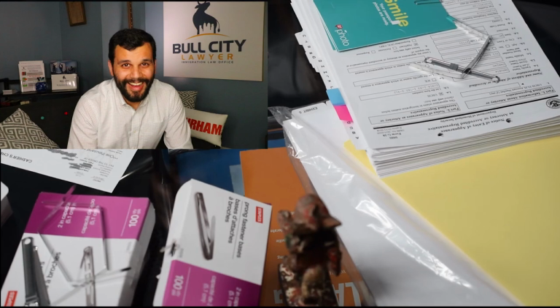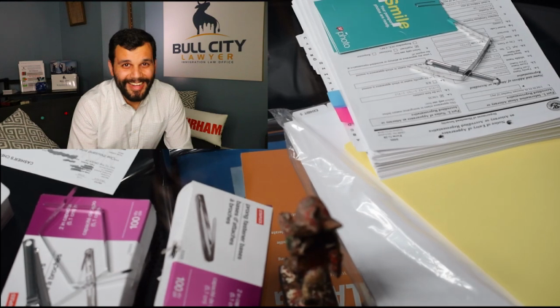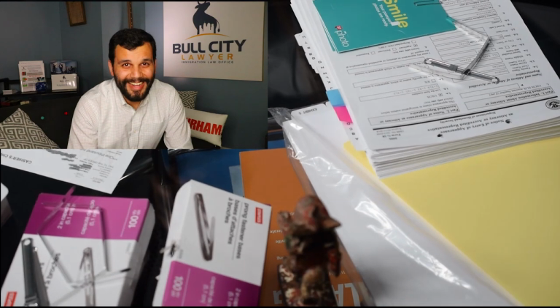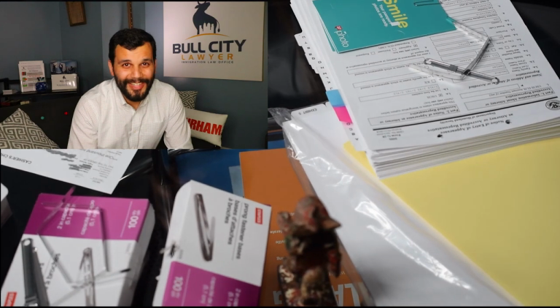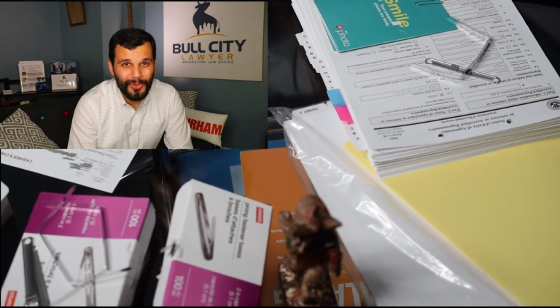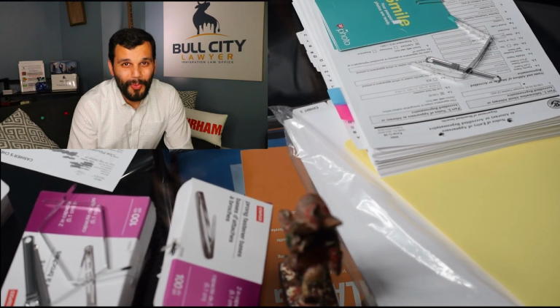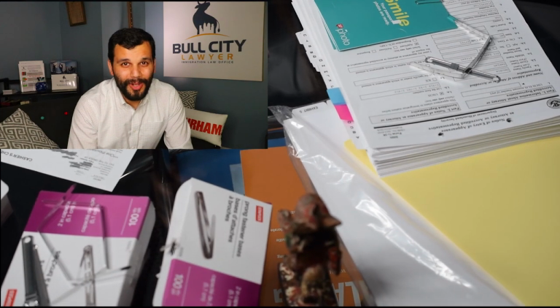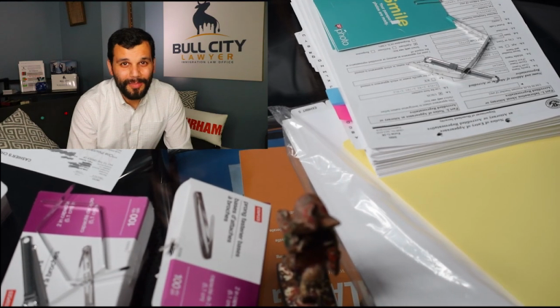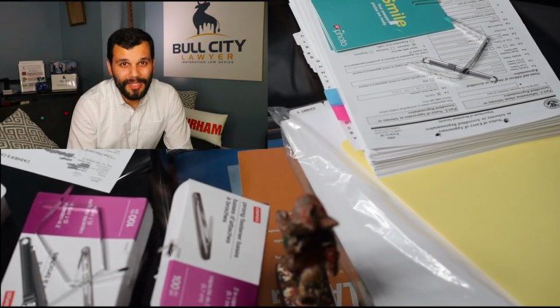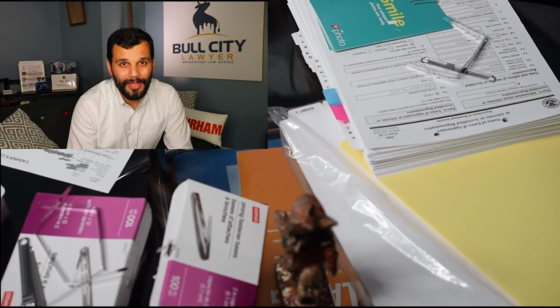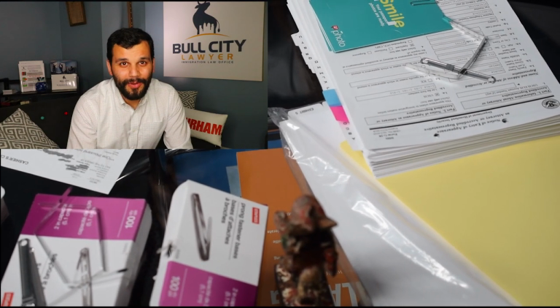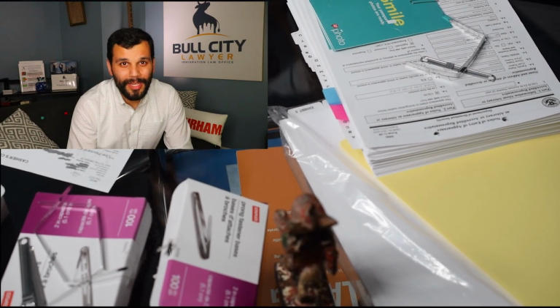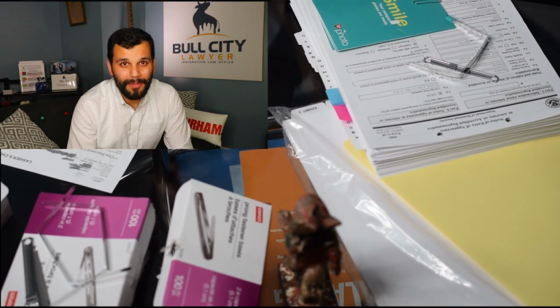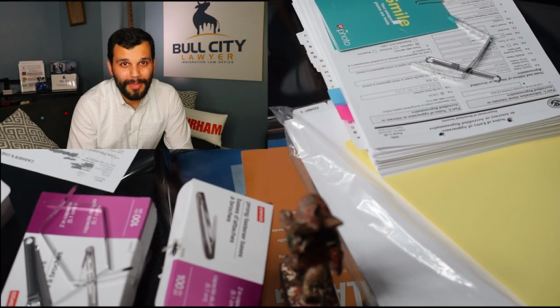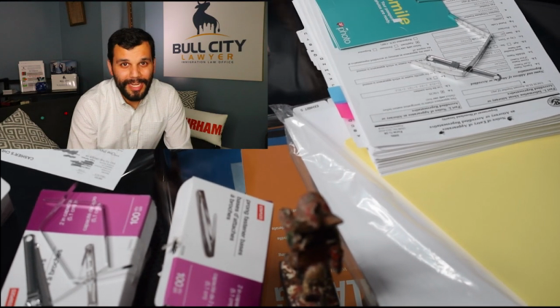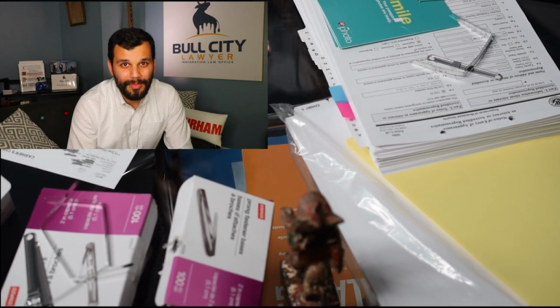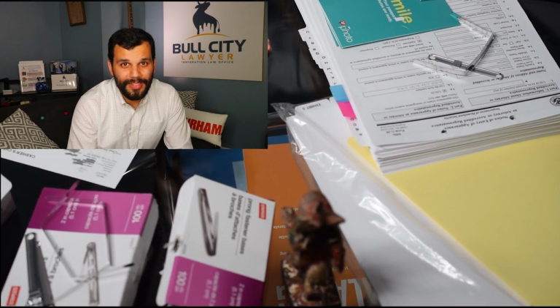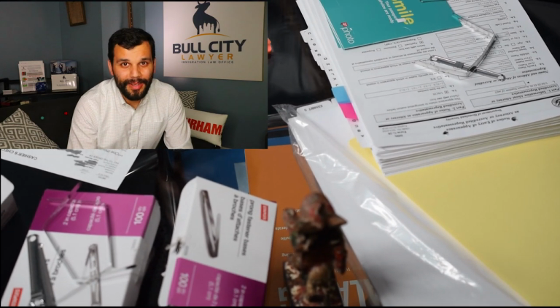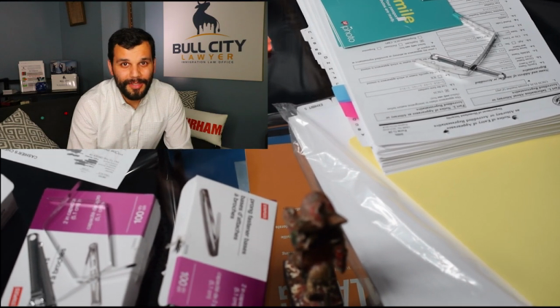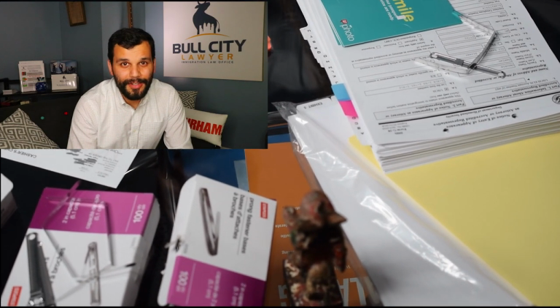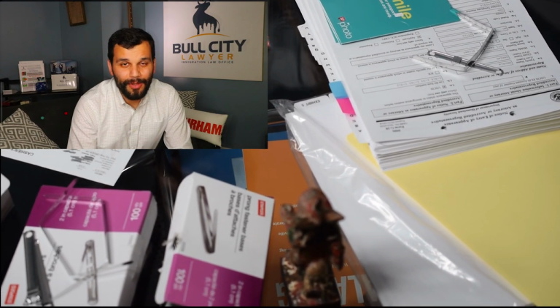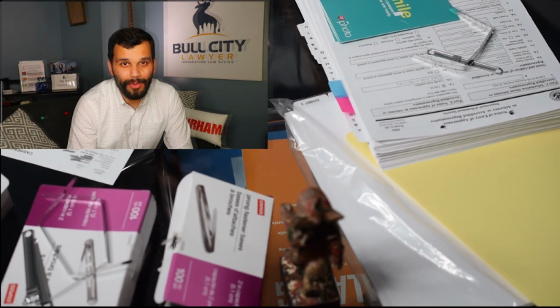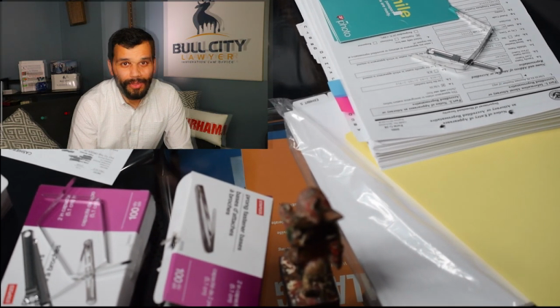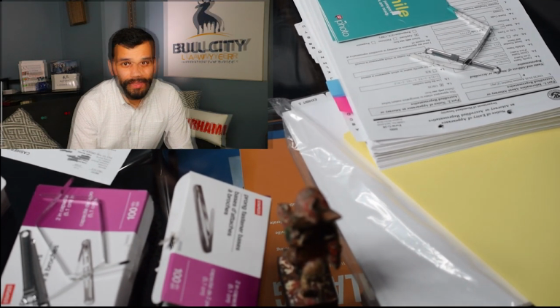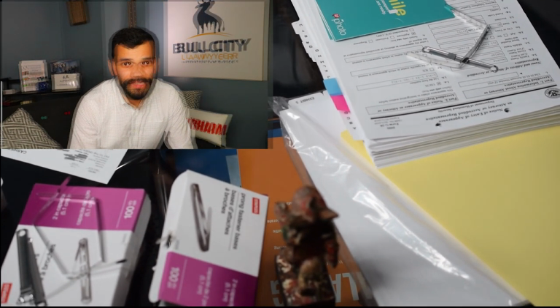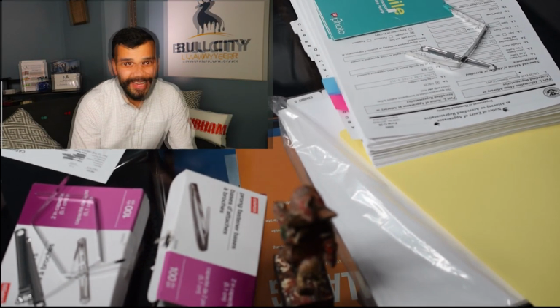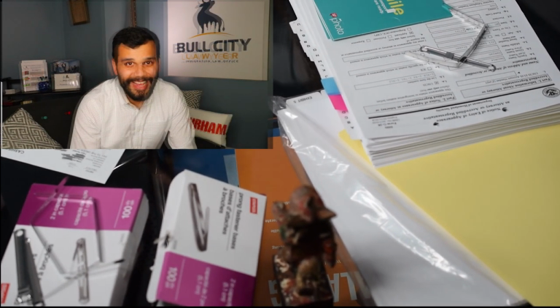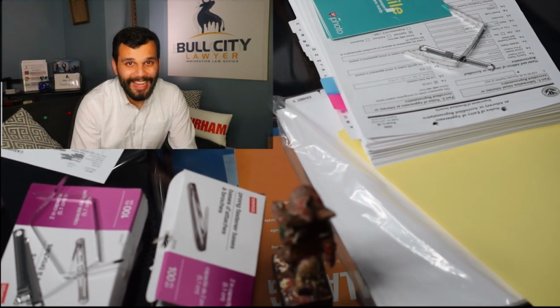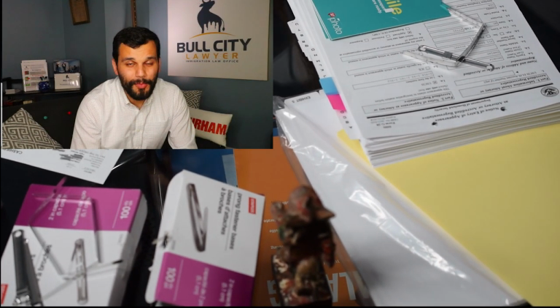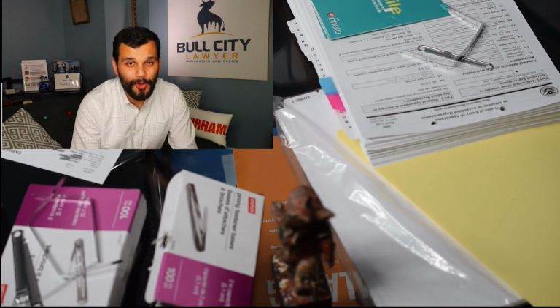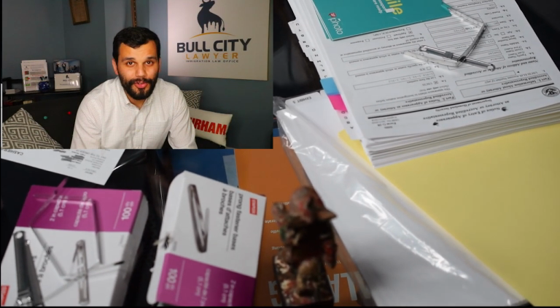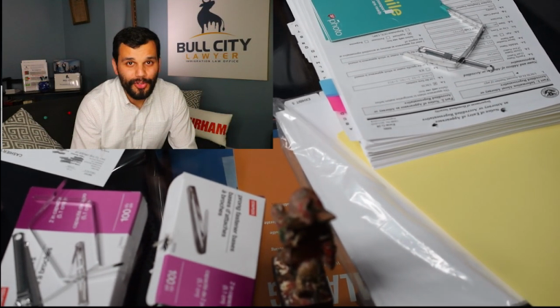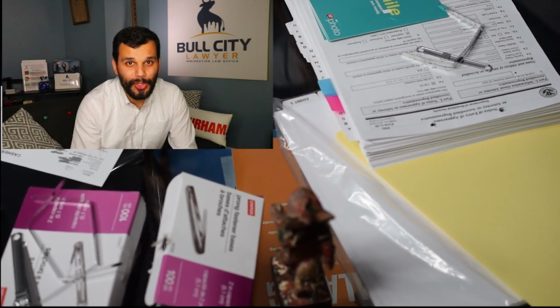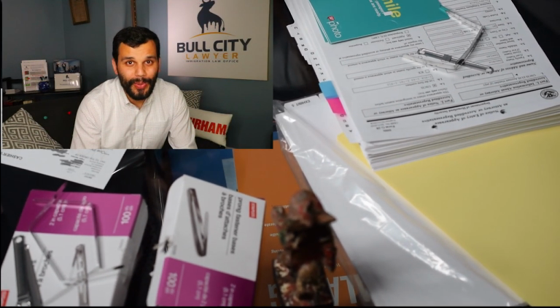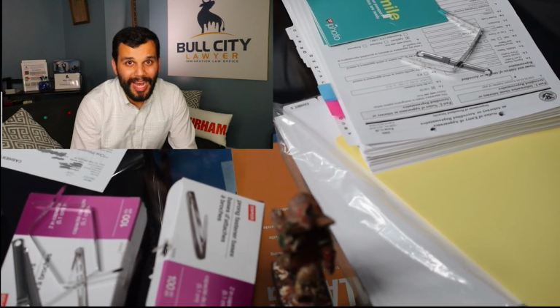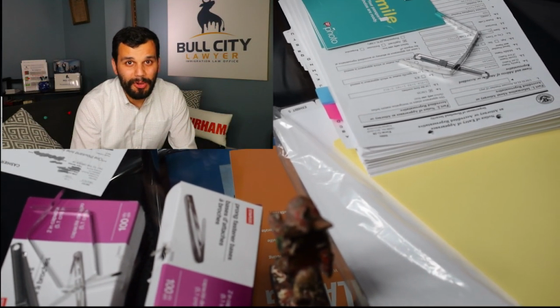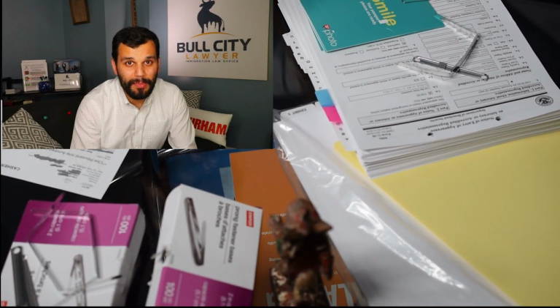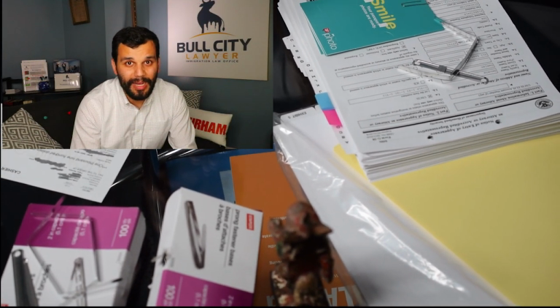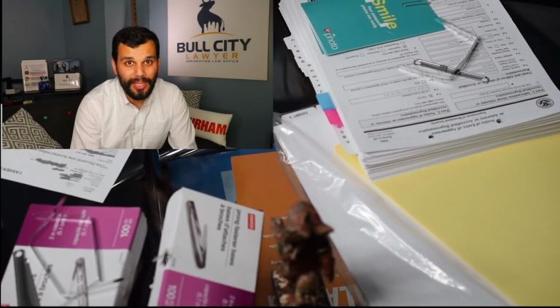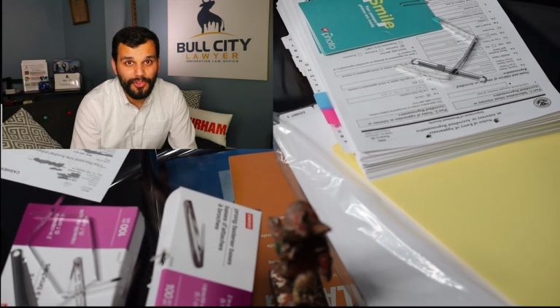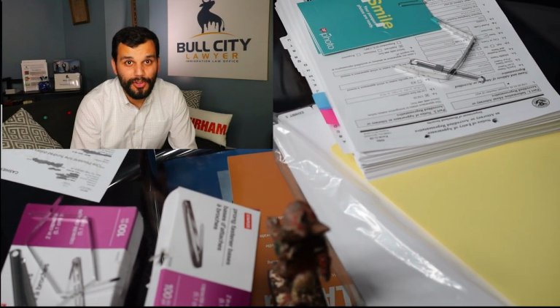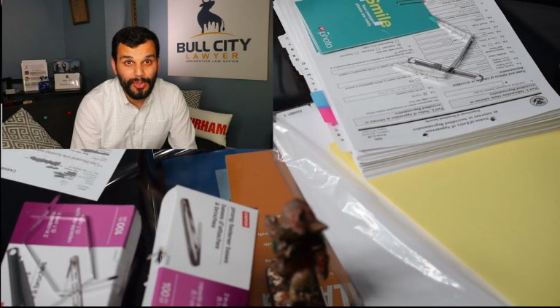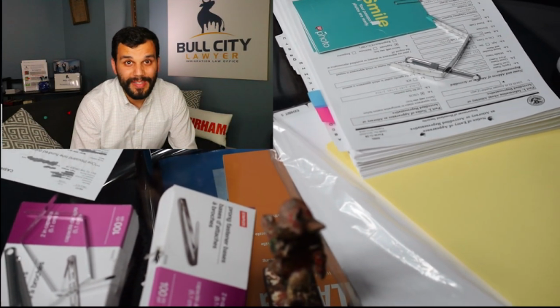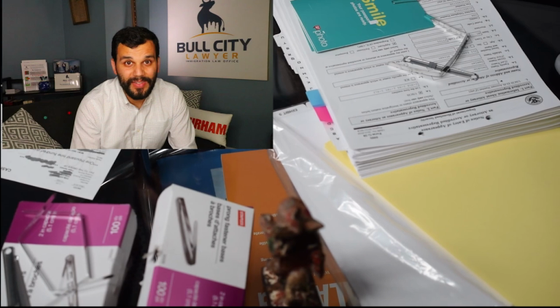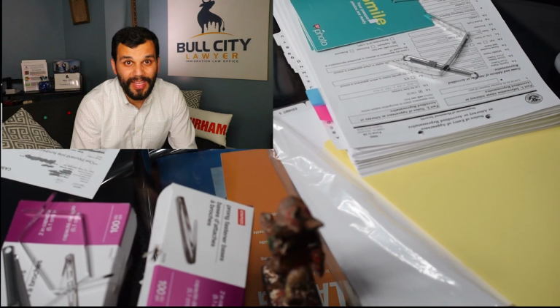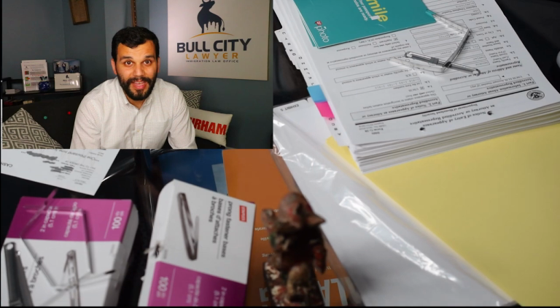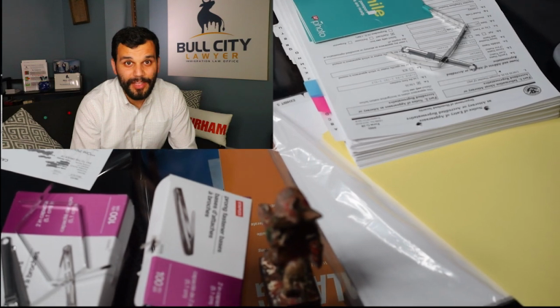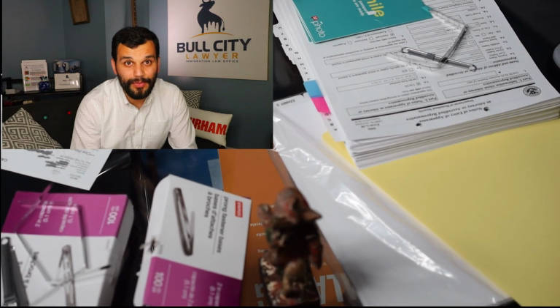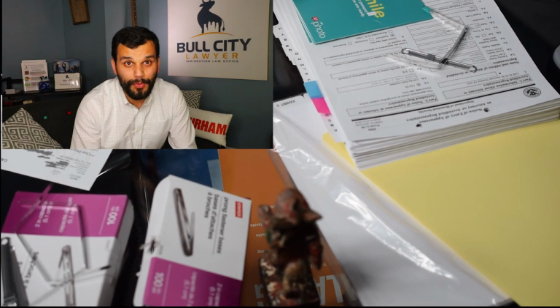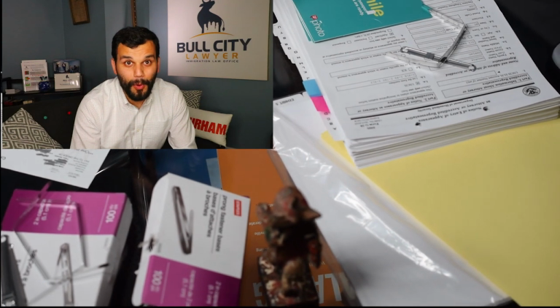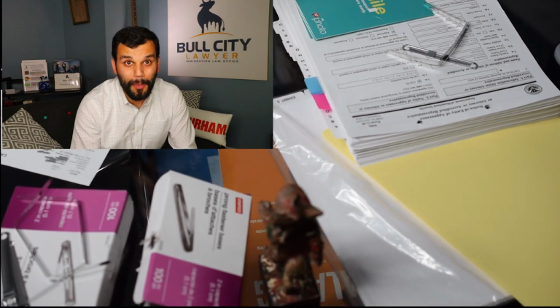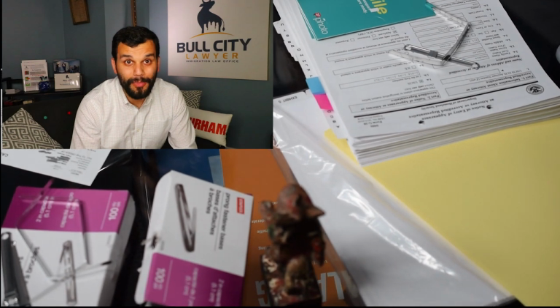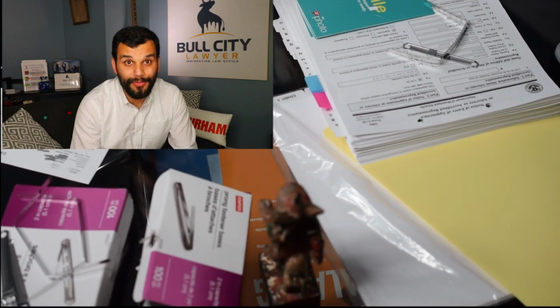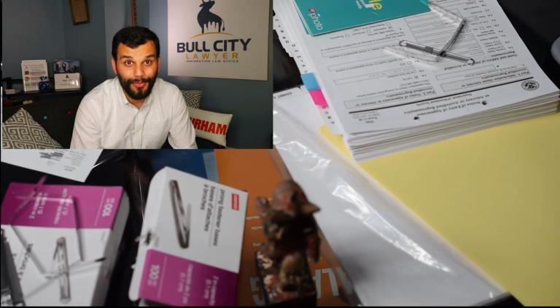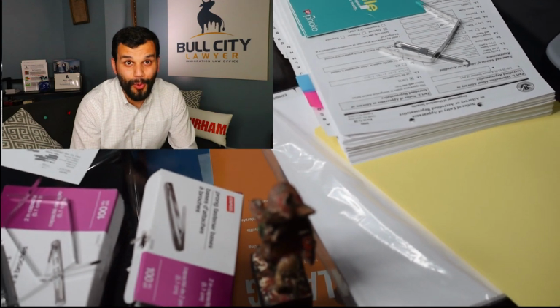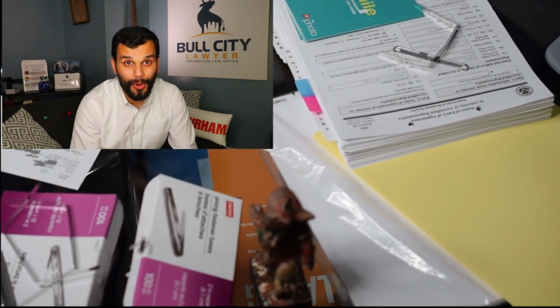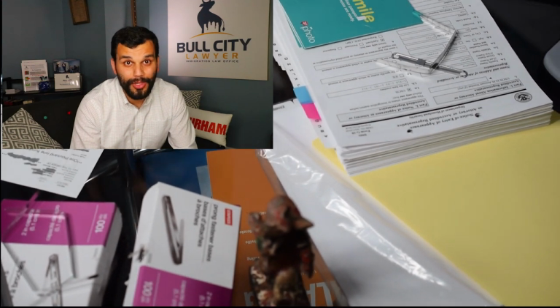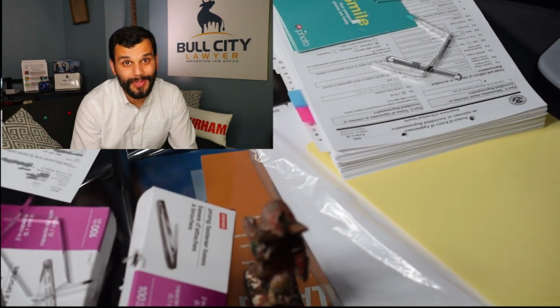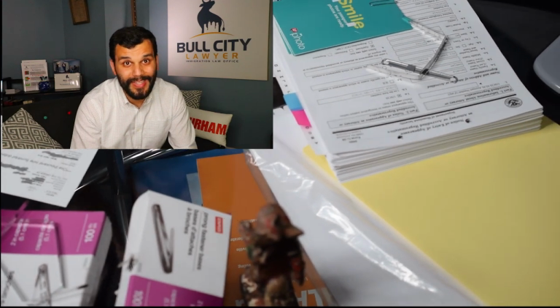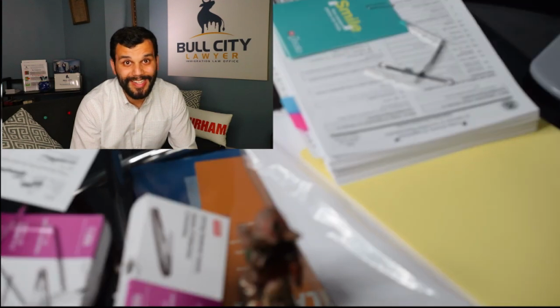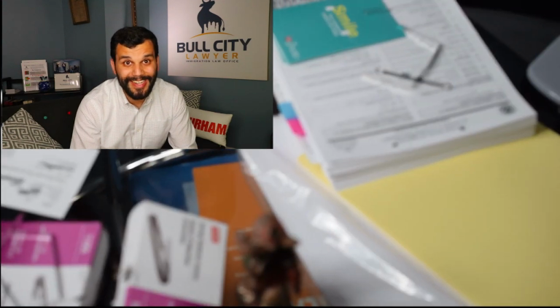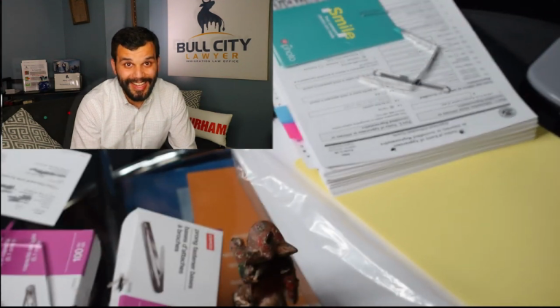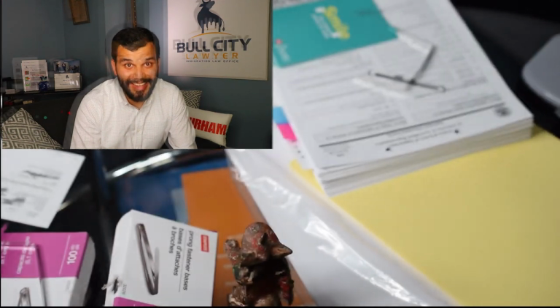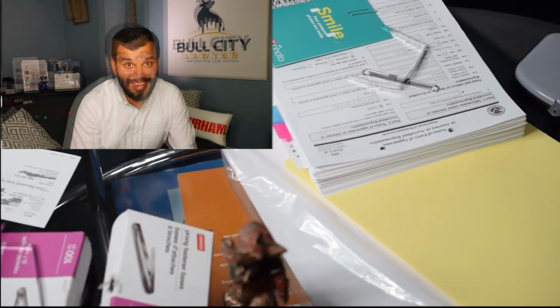Hi guys, welcome to Amy Great. My name is Damian DeNoble. Today I'm going to show you how to bind your USCIS form before you send it in.